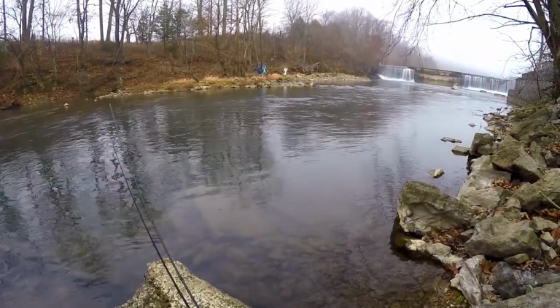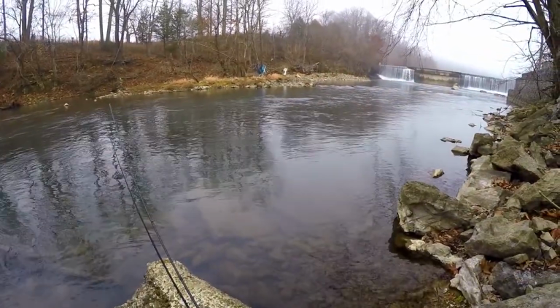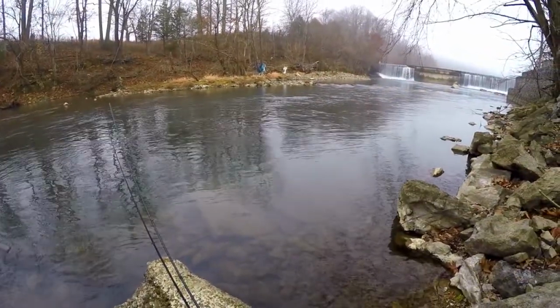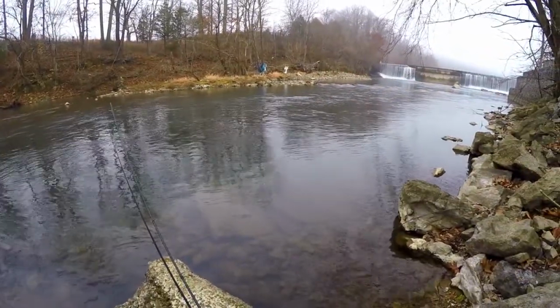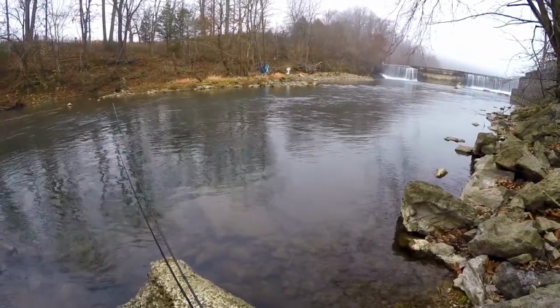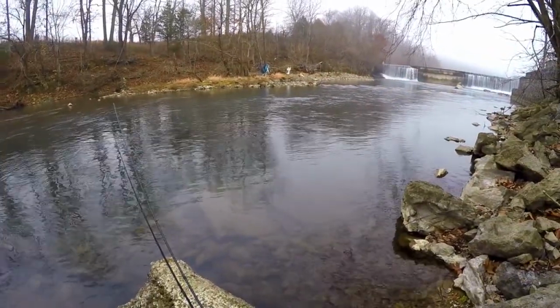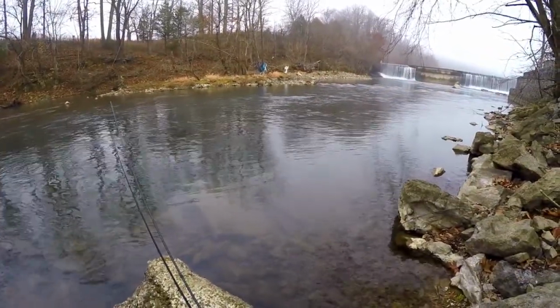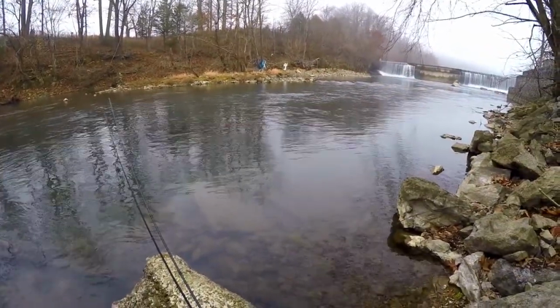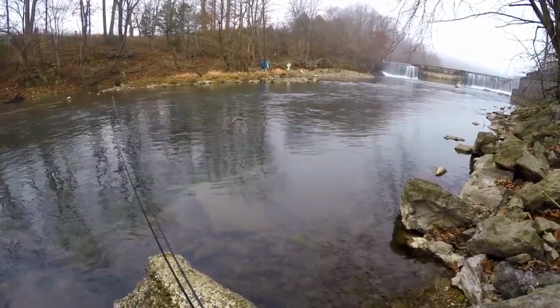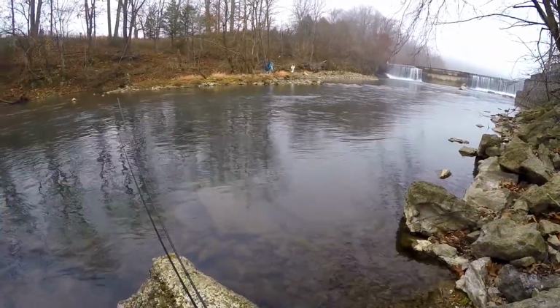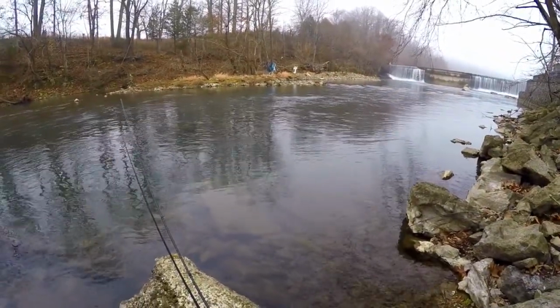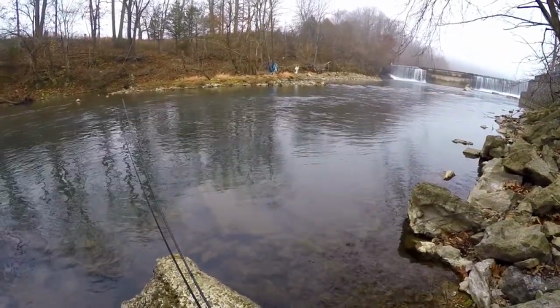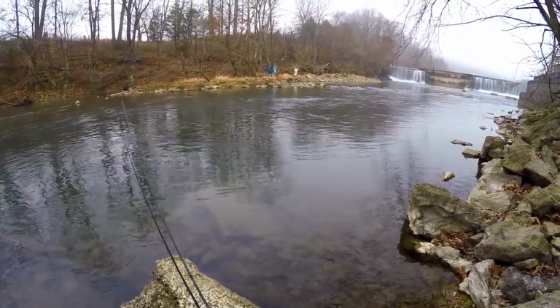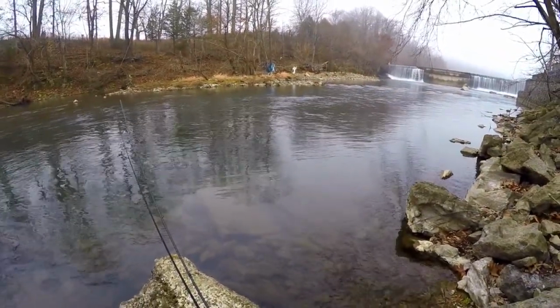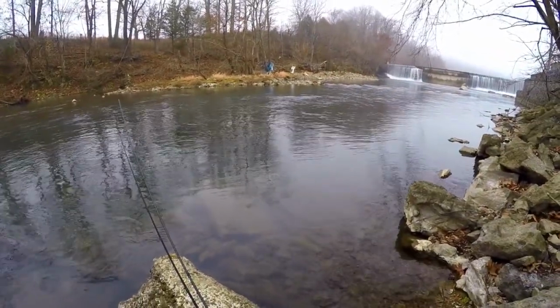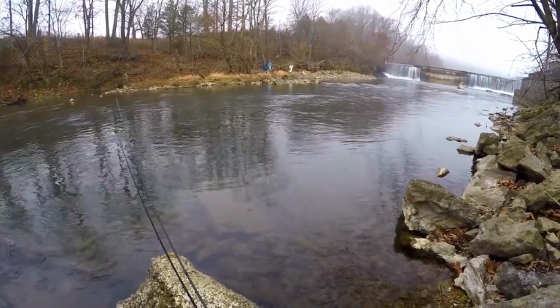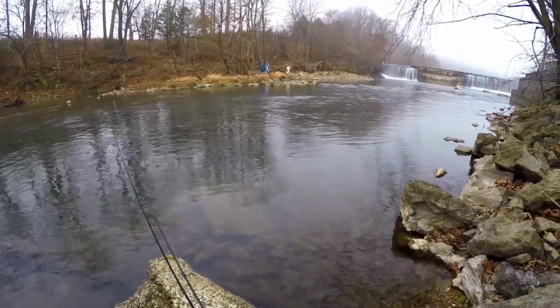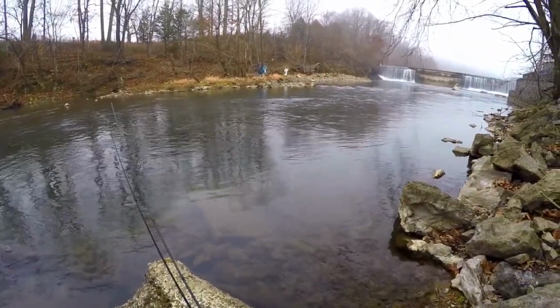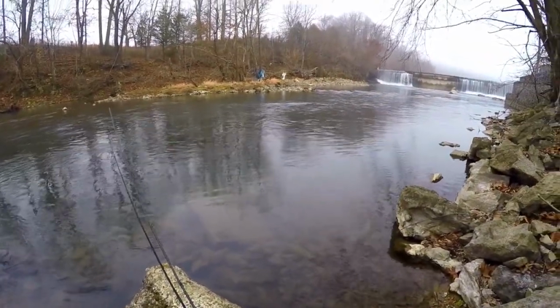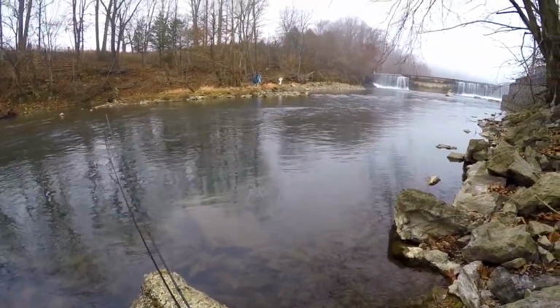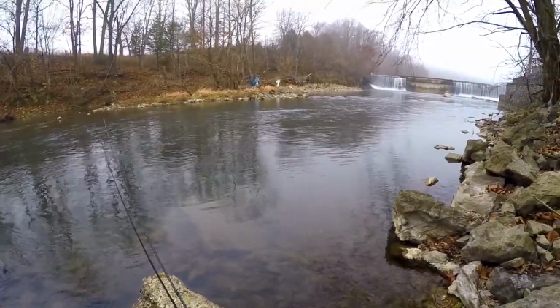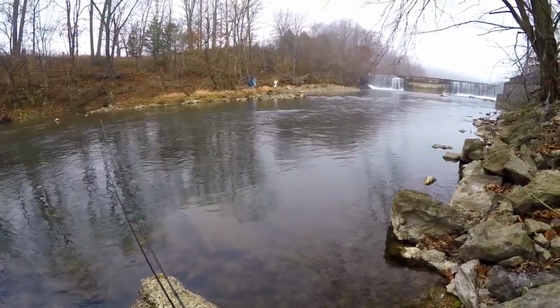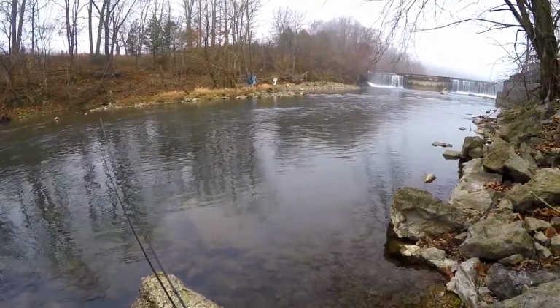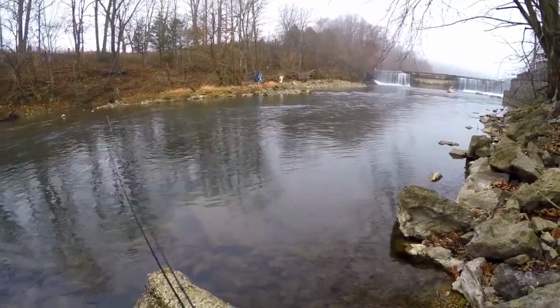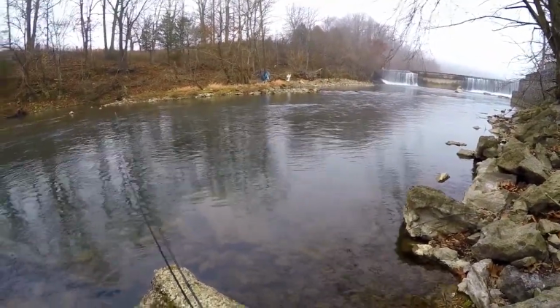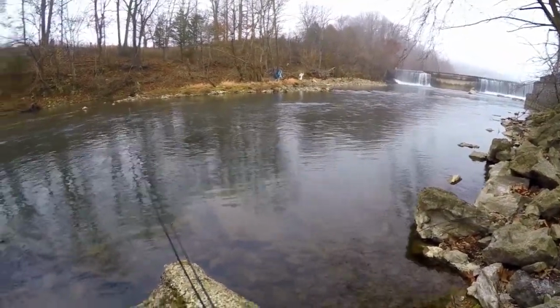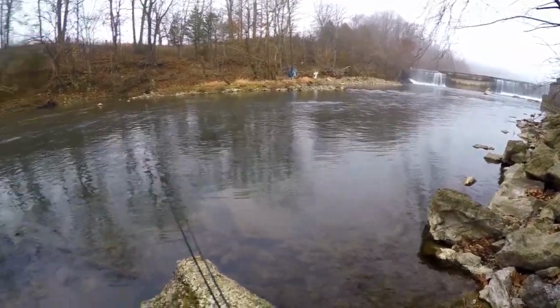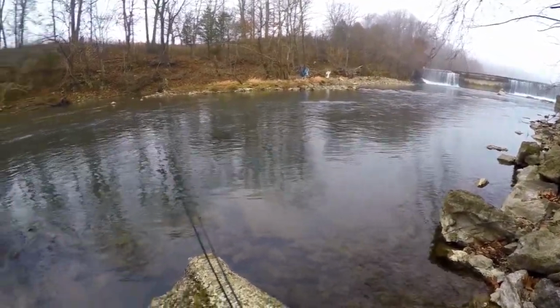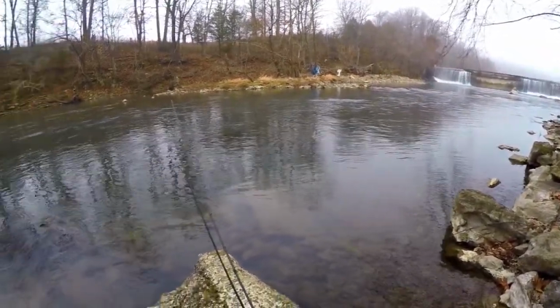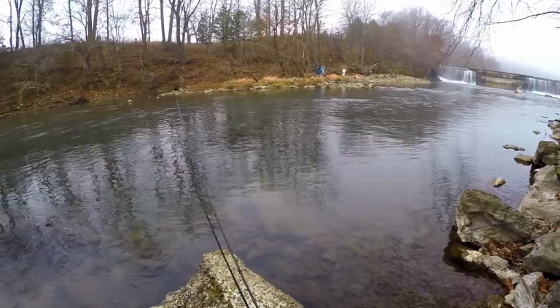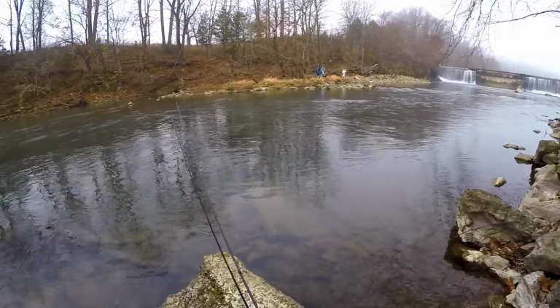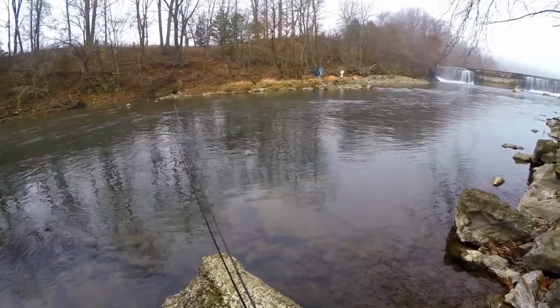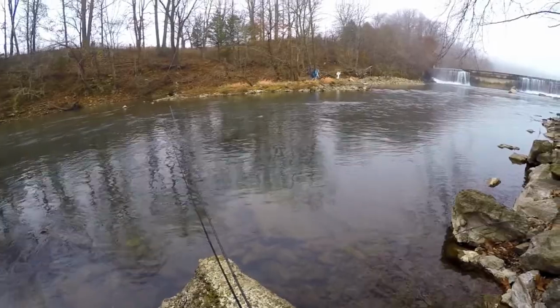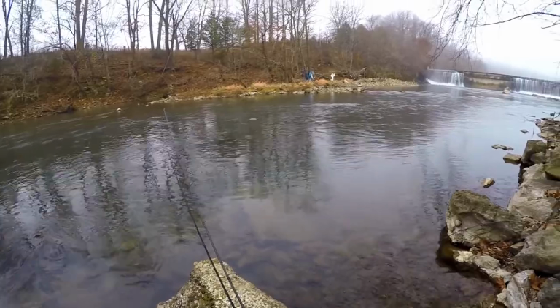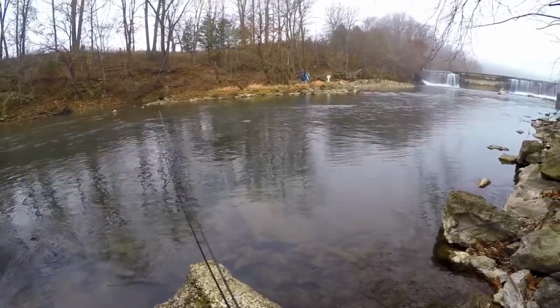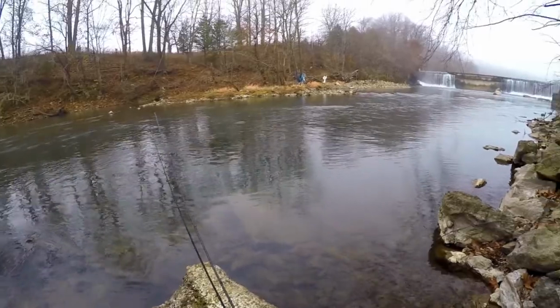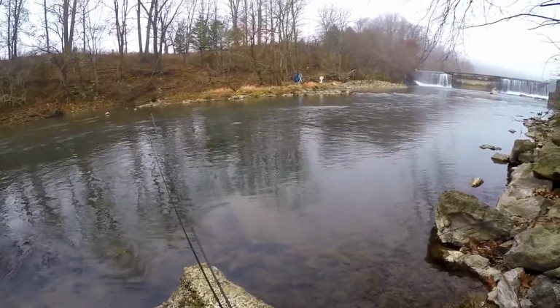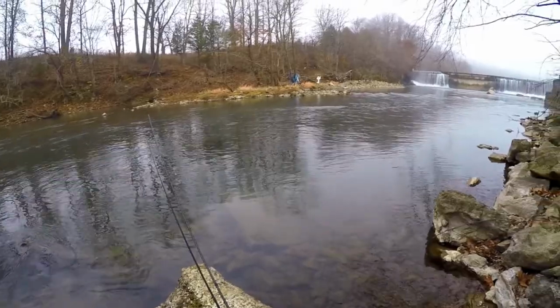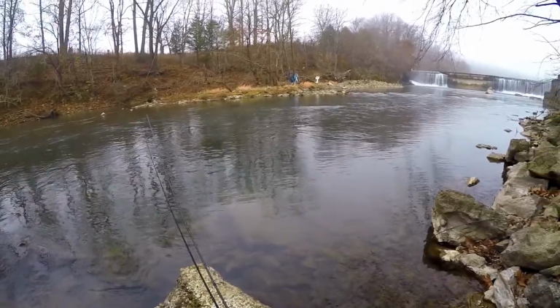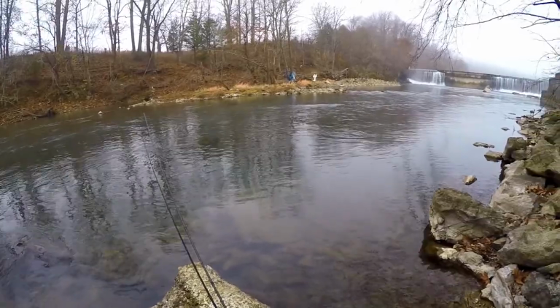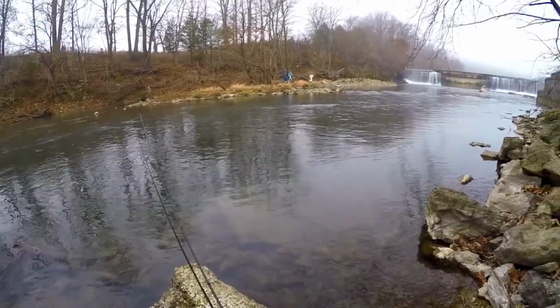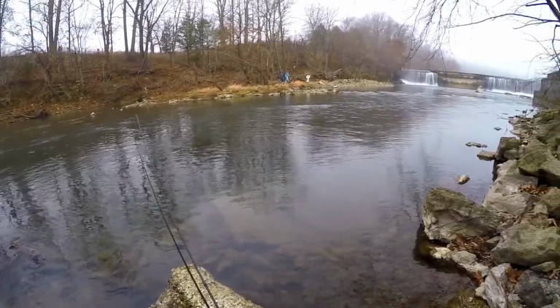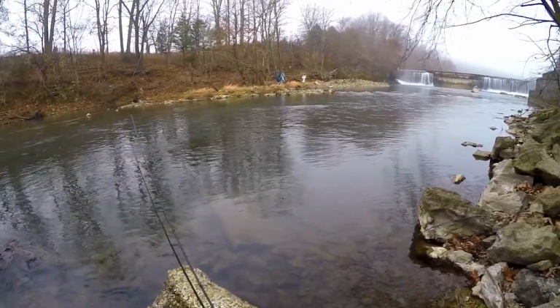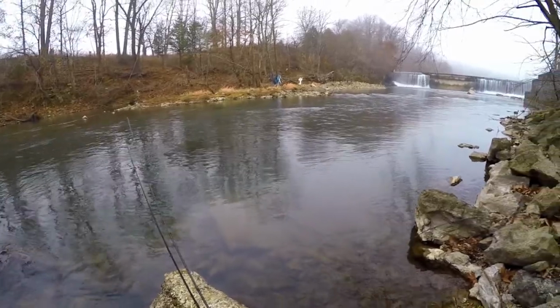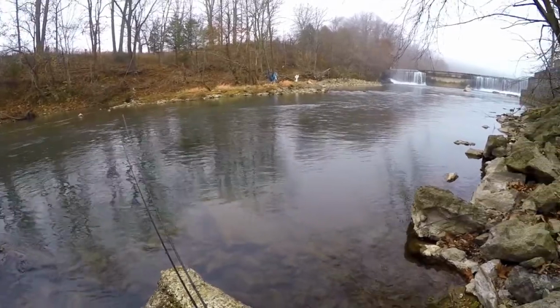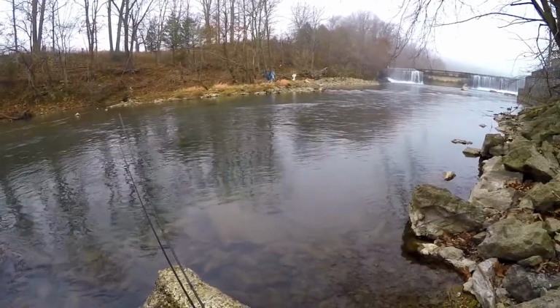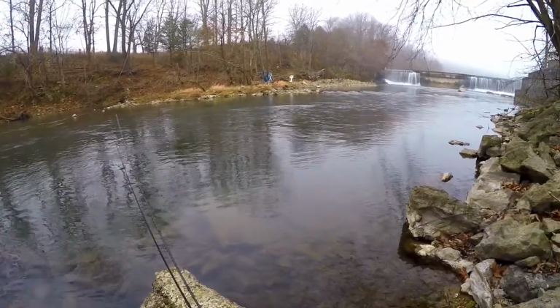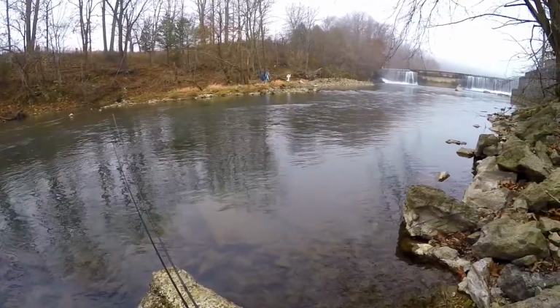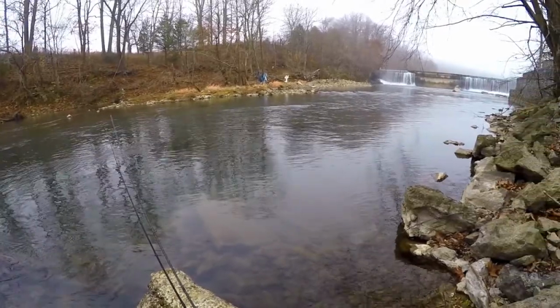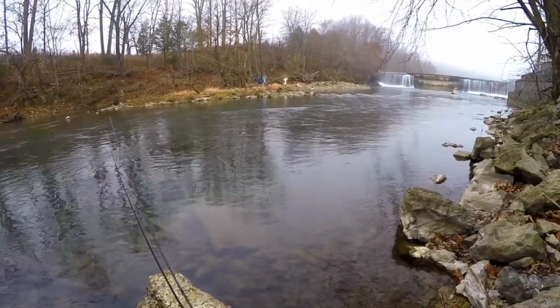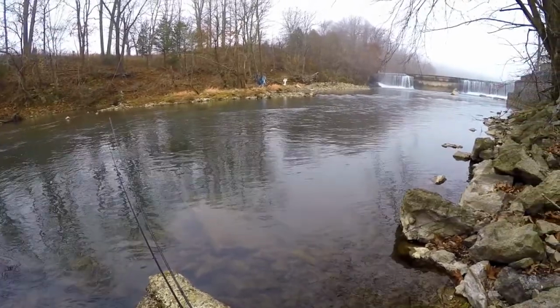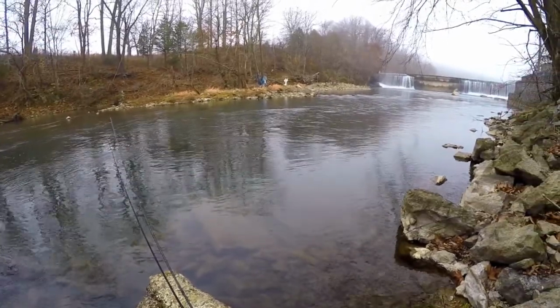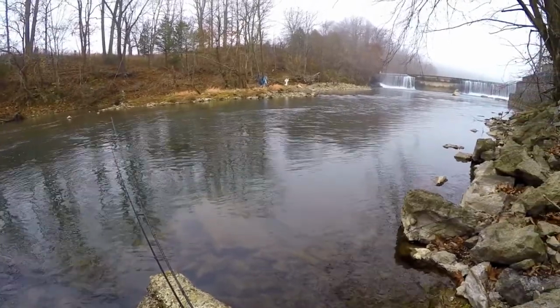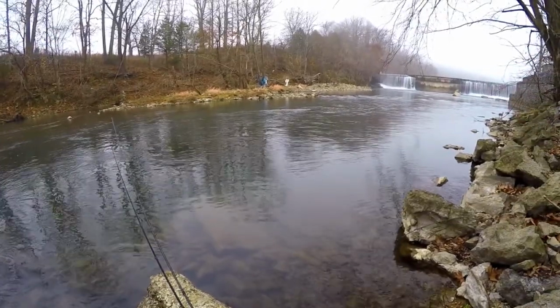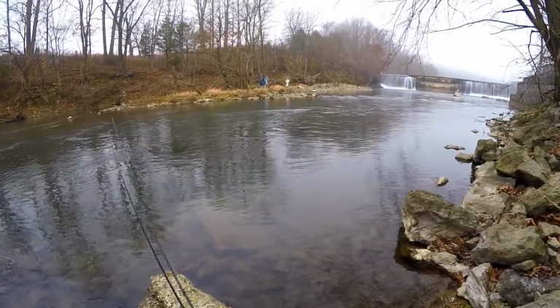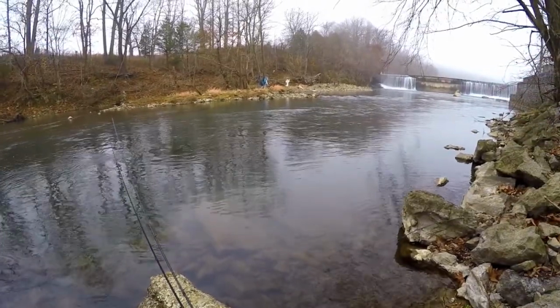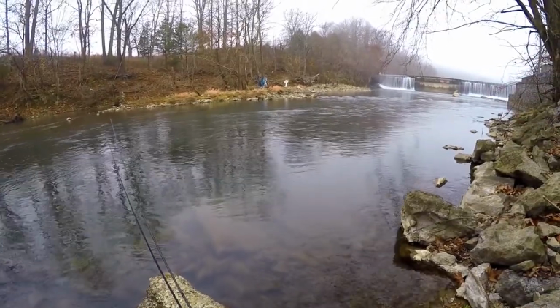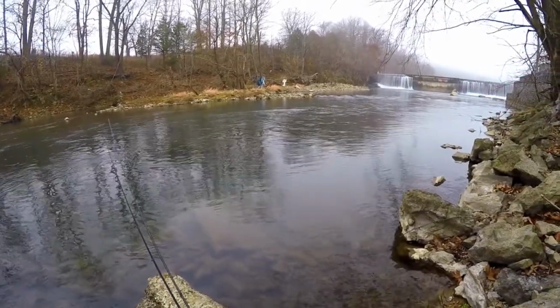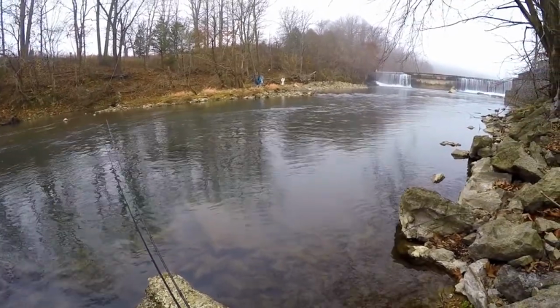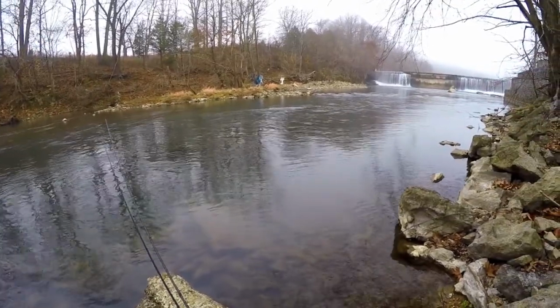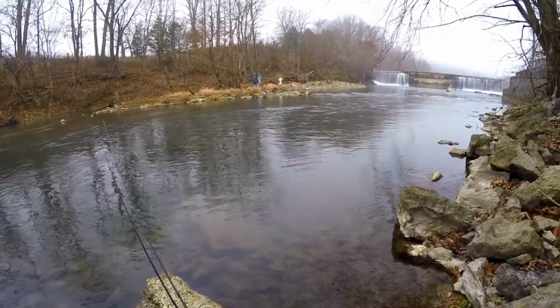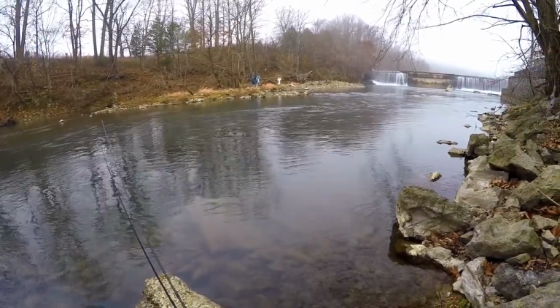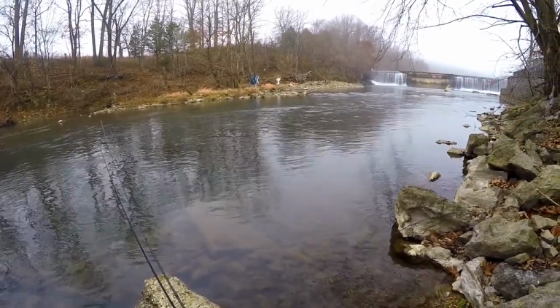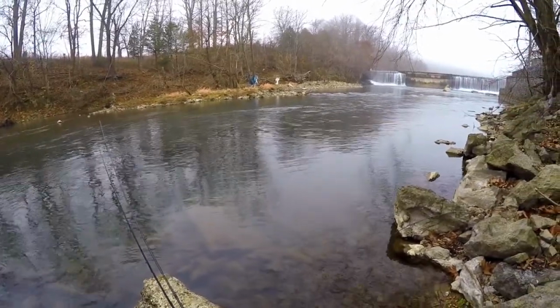There's folks fishing the chute, which is fine. Let's get after them.